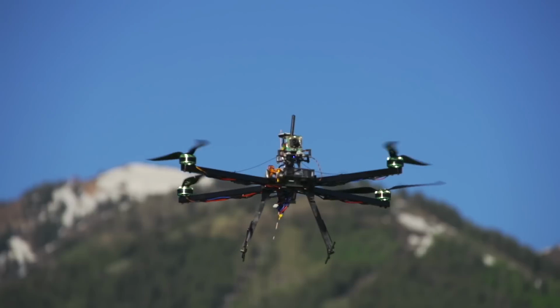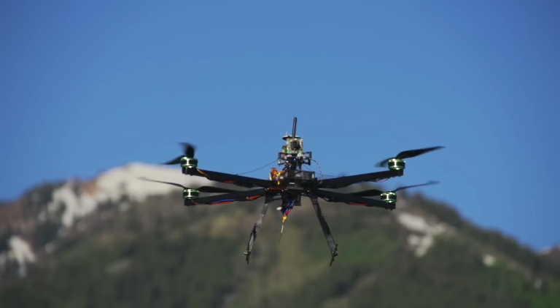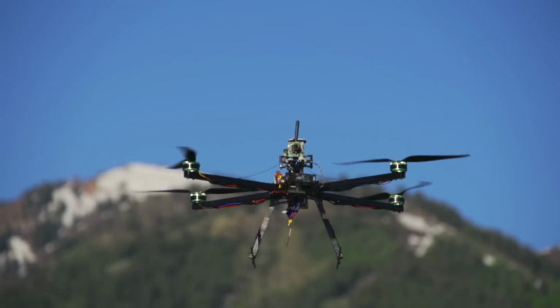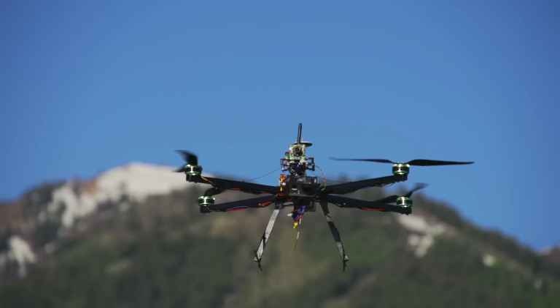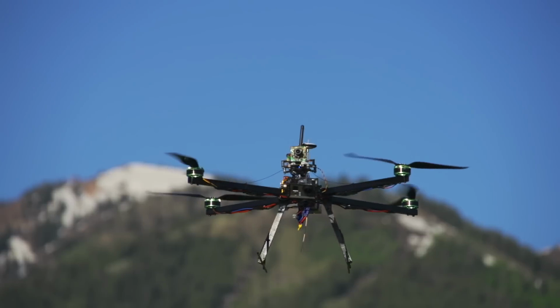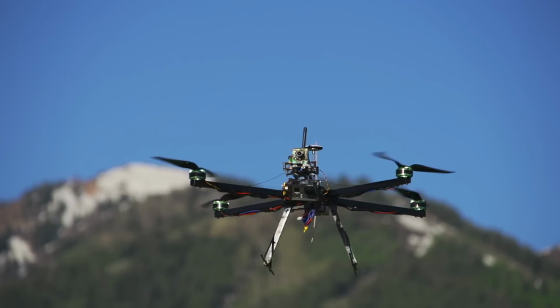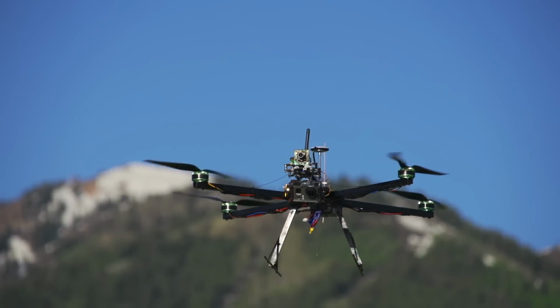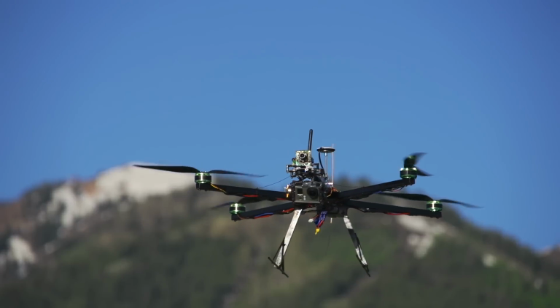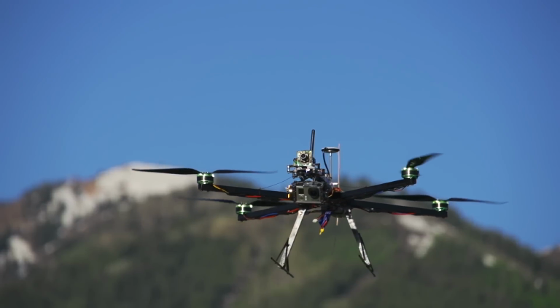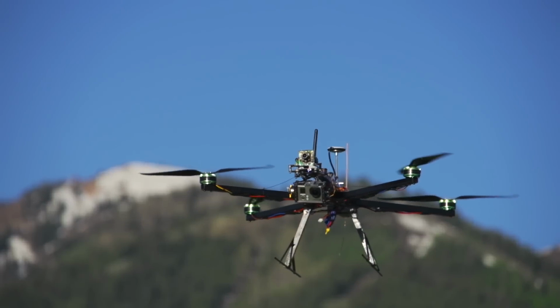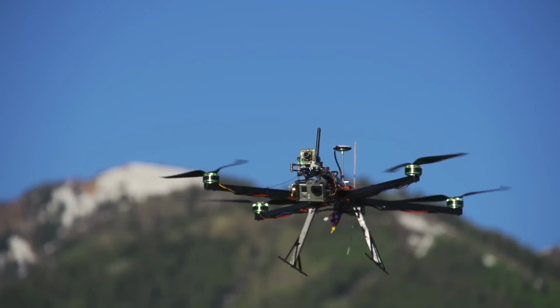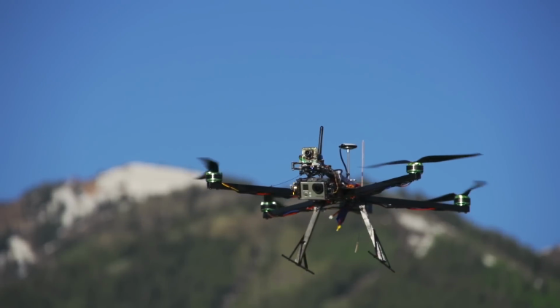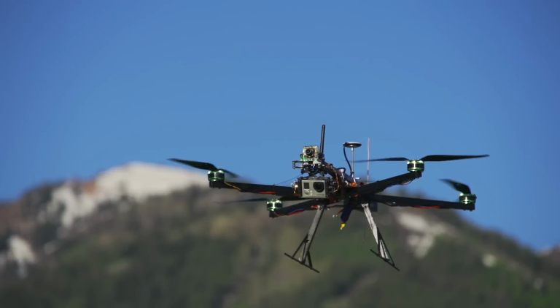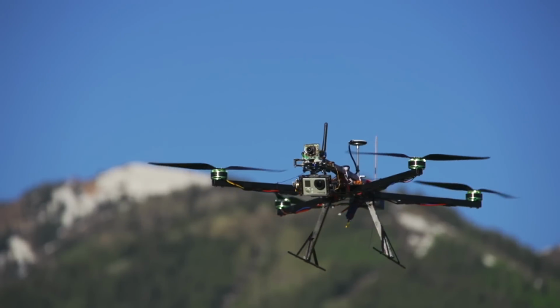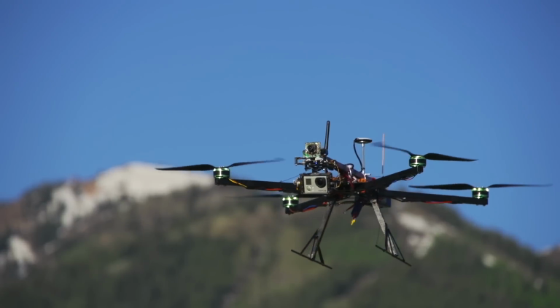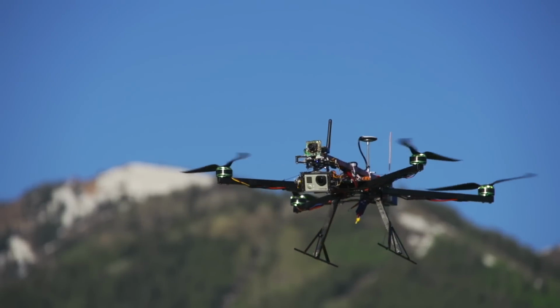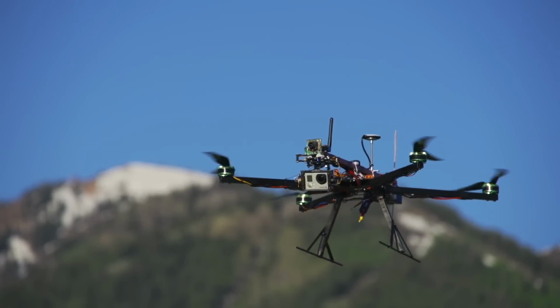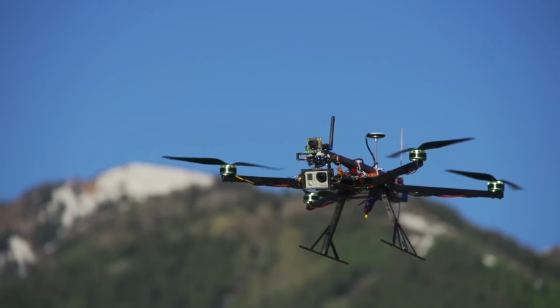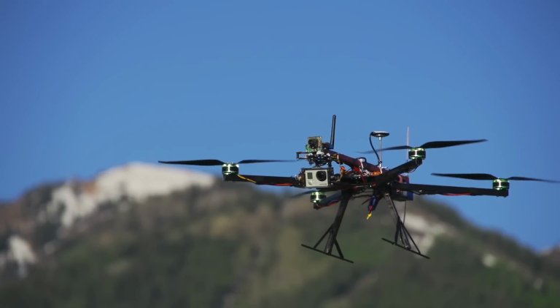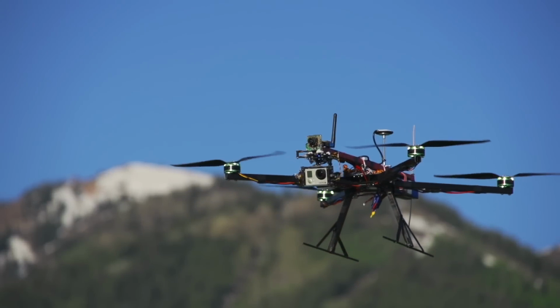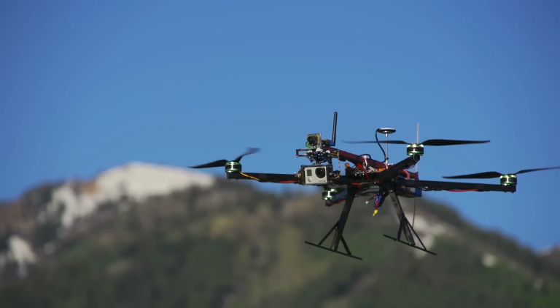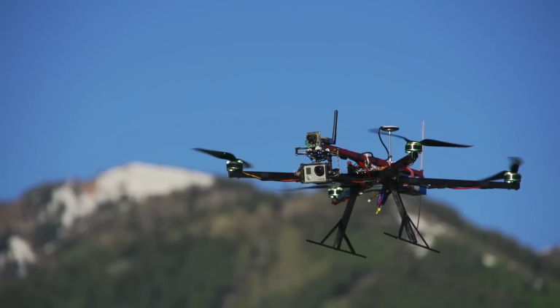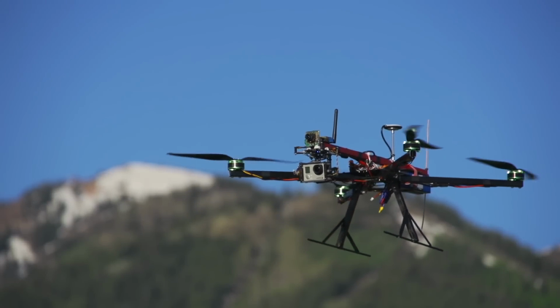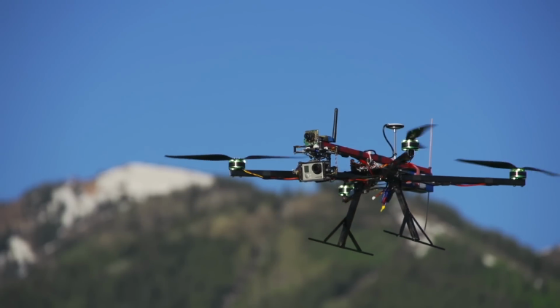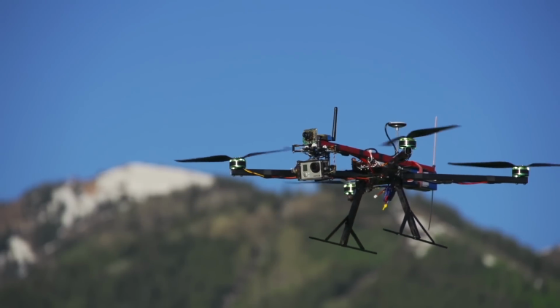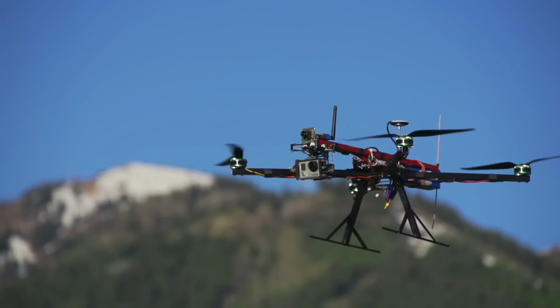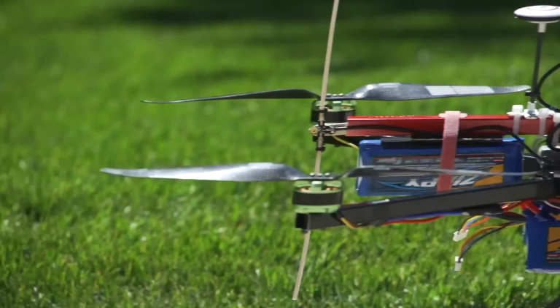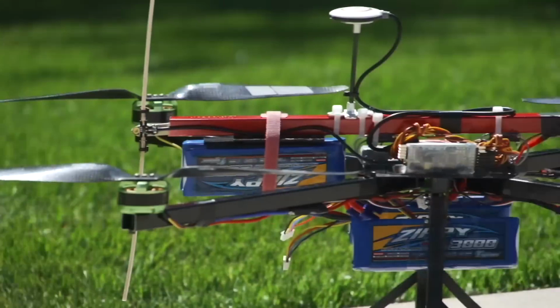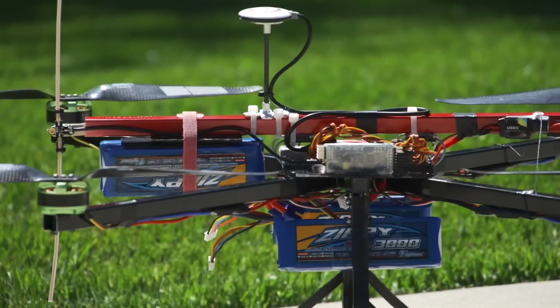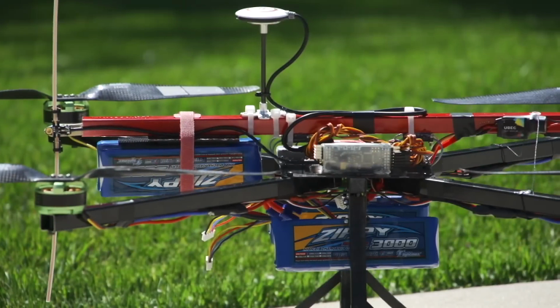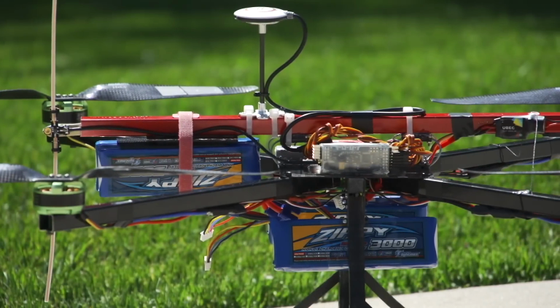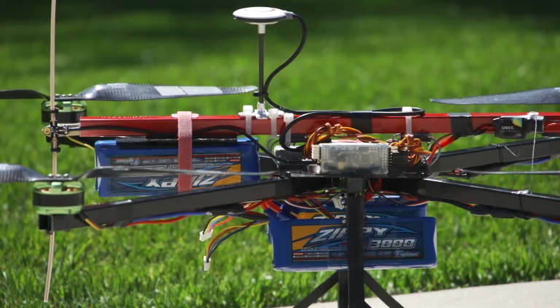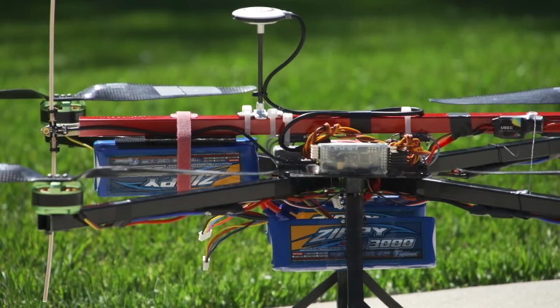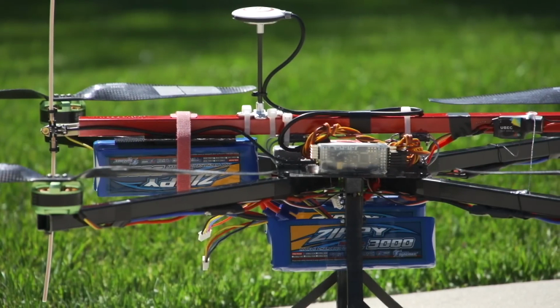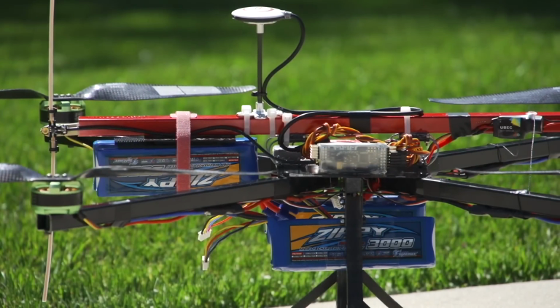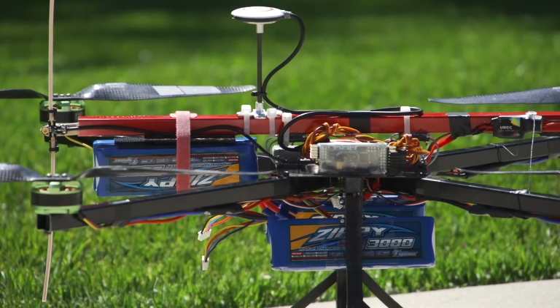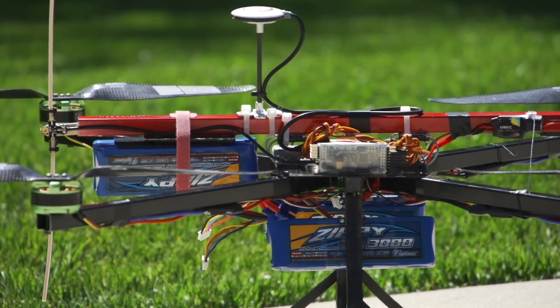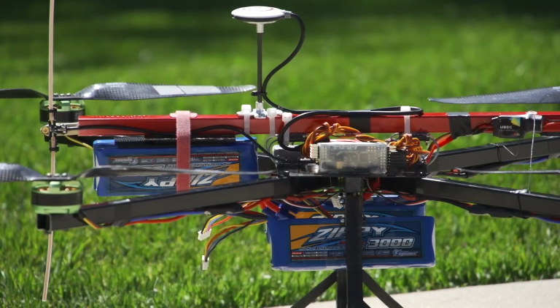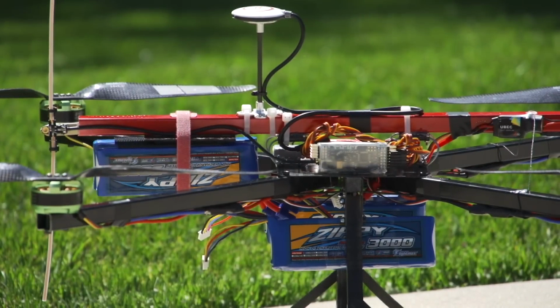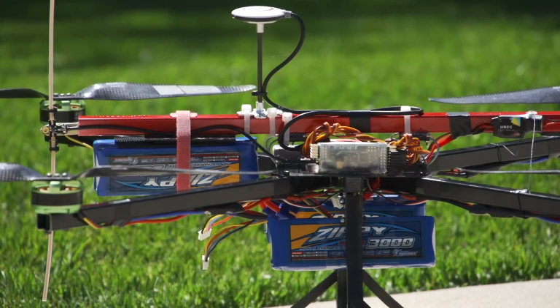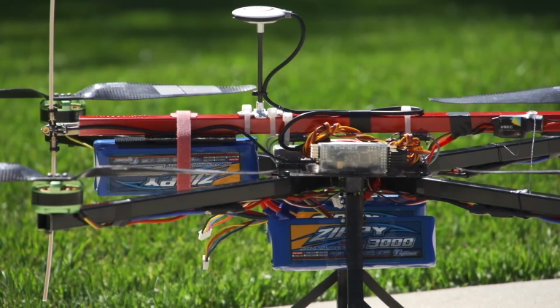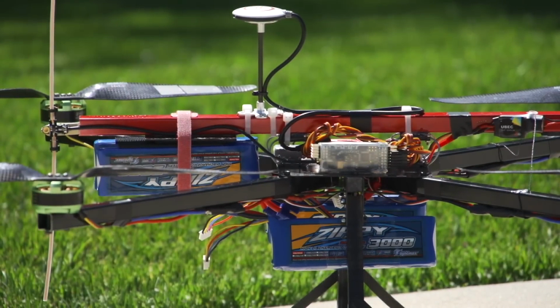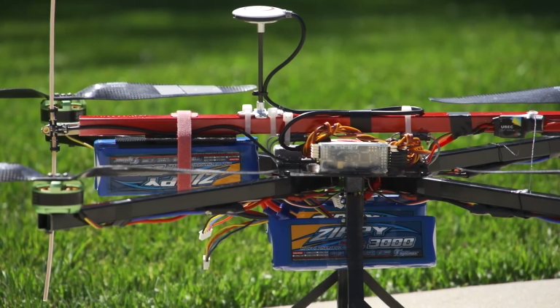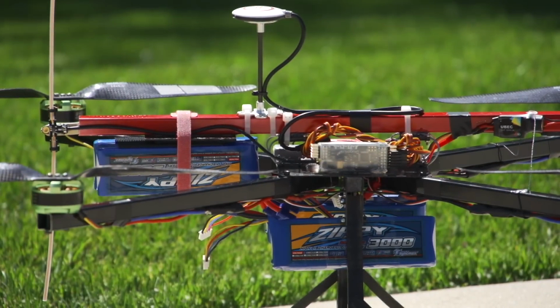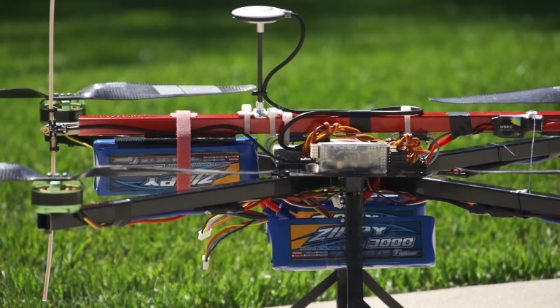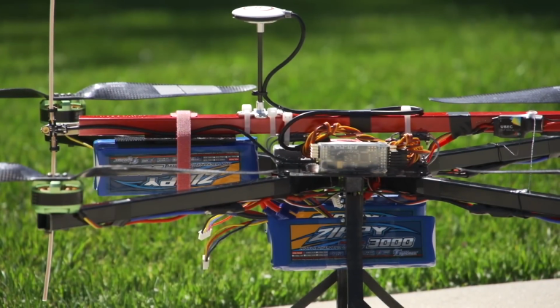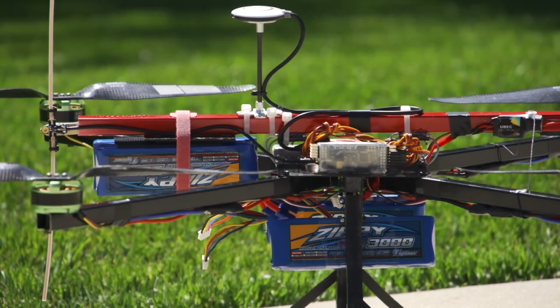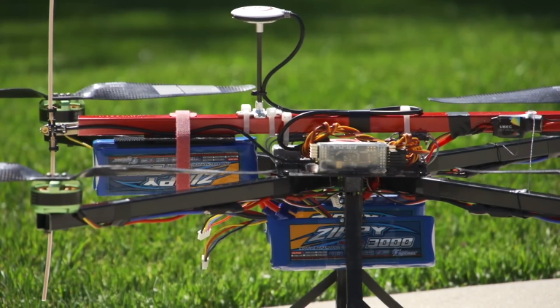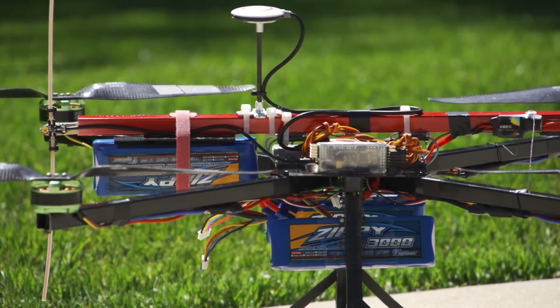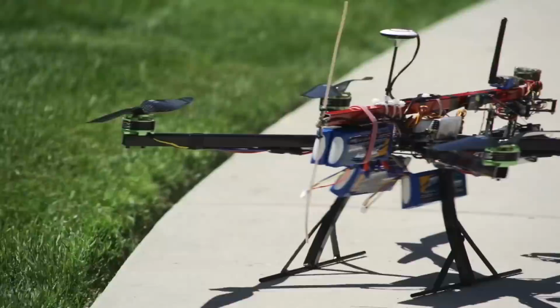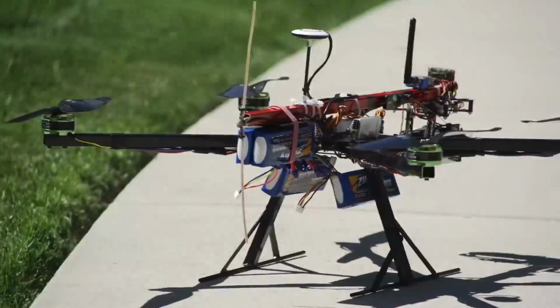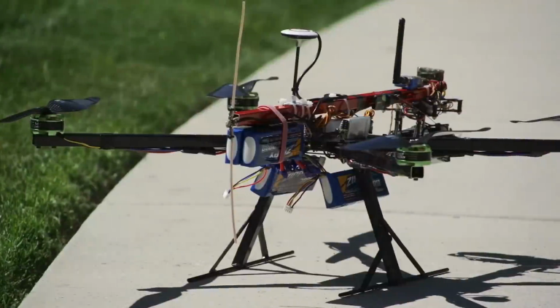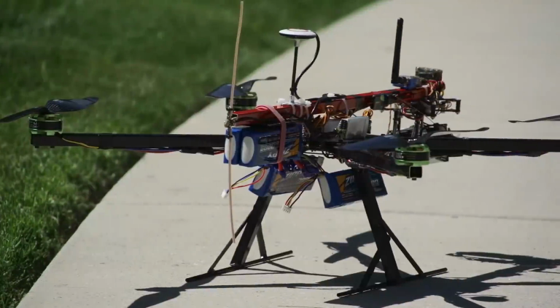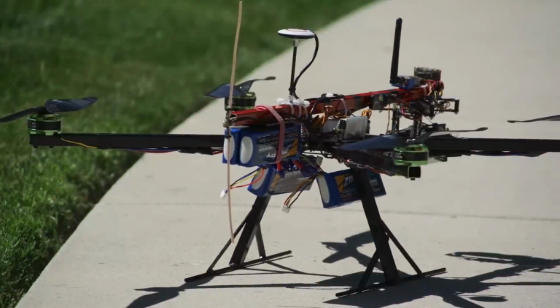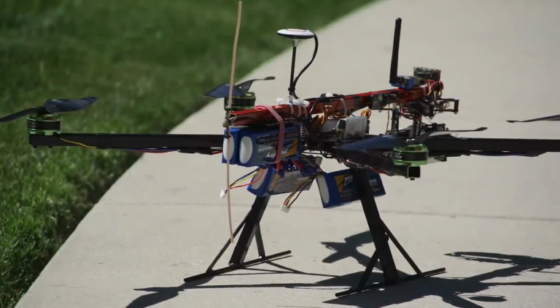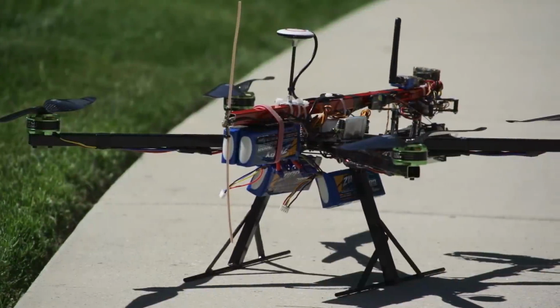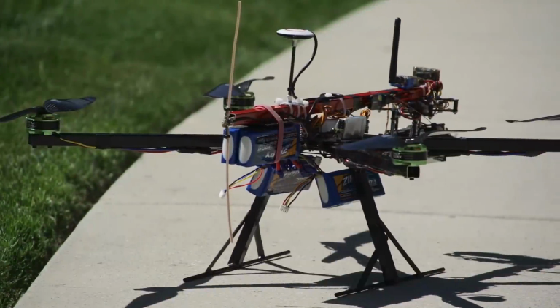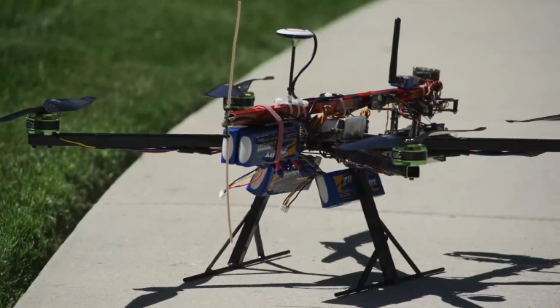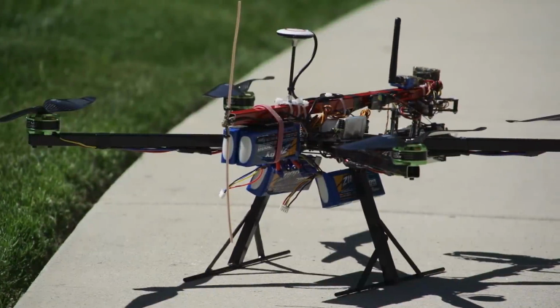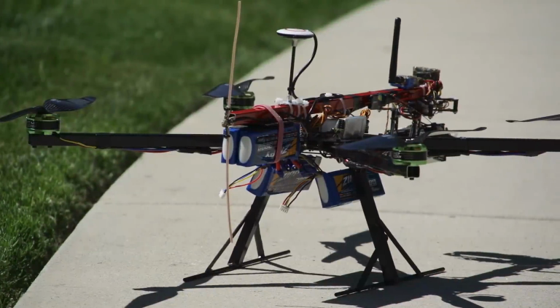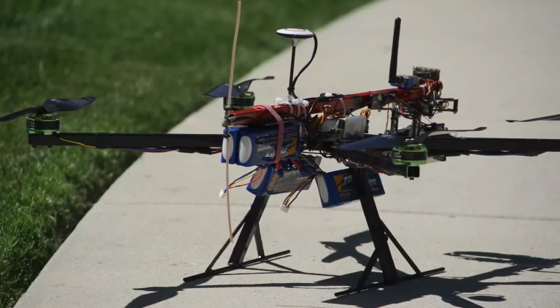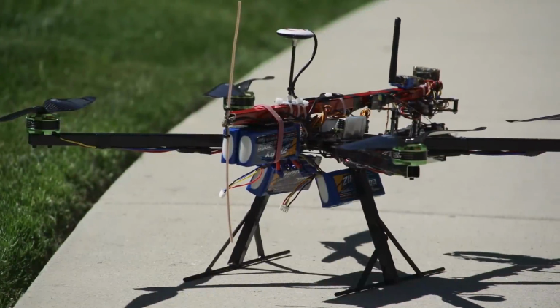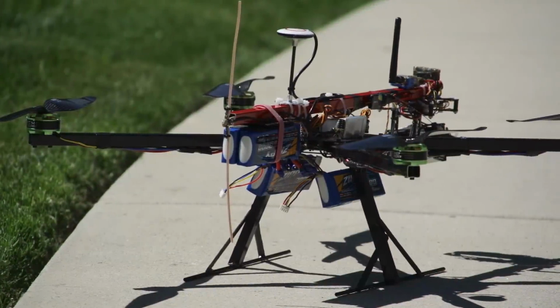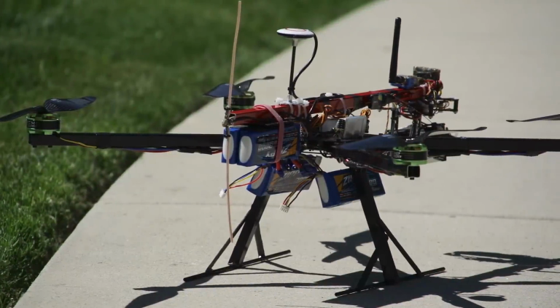With these batteries, I'm getting about 15 minutes of flight time, and with two additional batteries, I can easily get 20 minutes. It's an extremely efficient configuration.